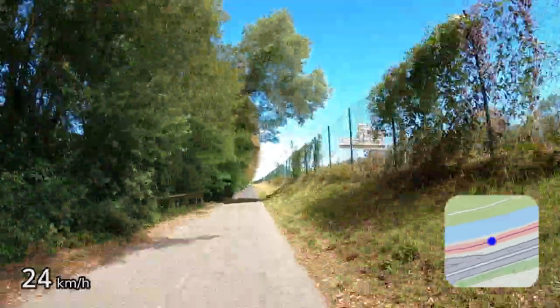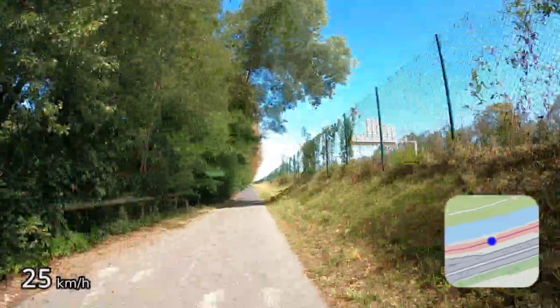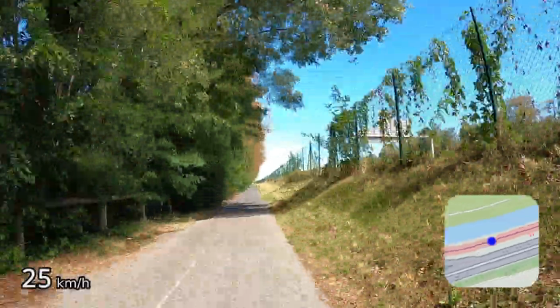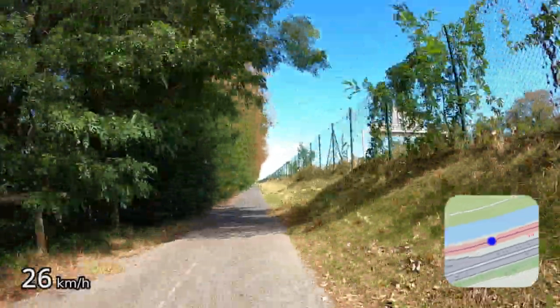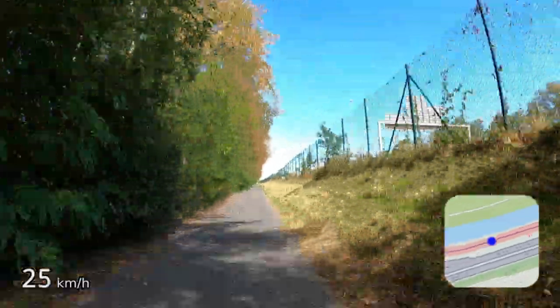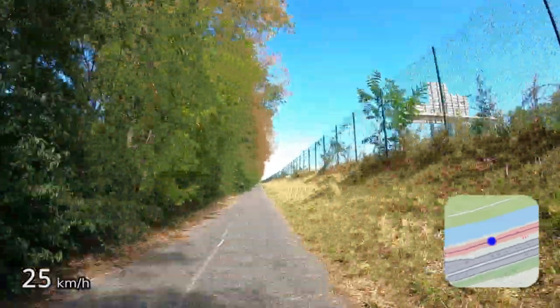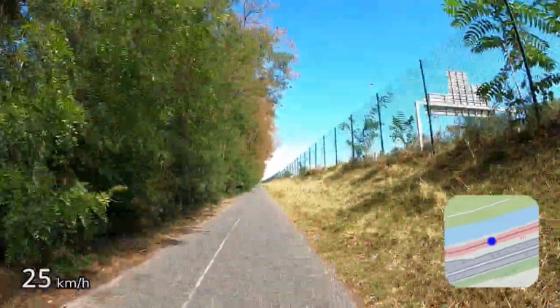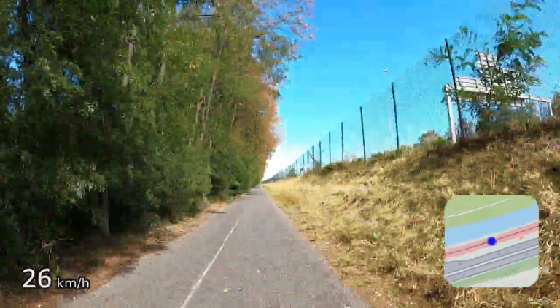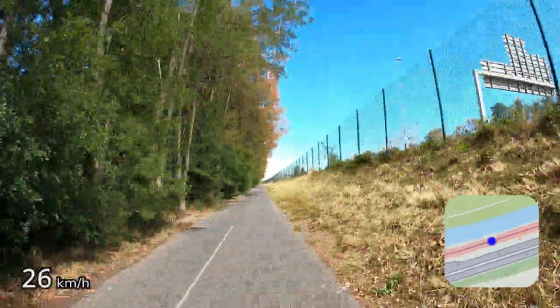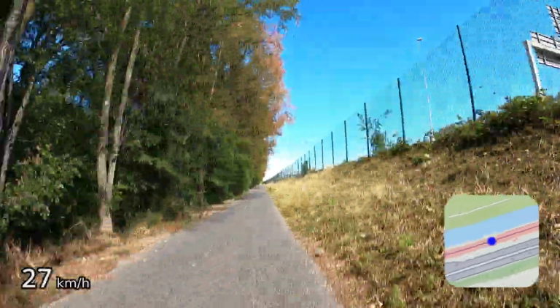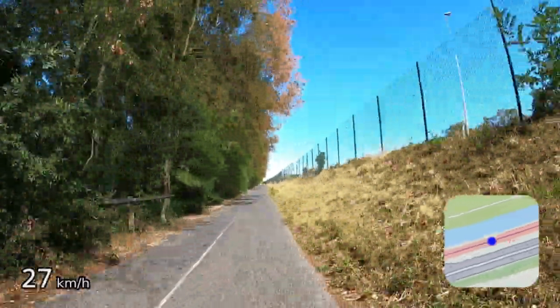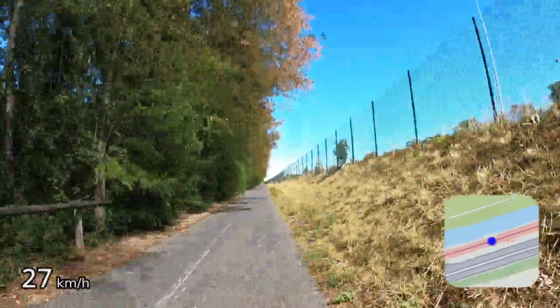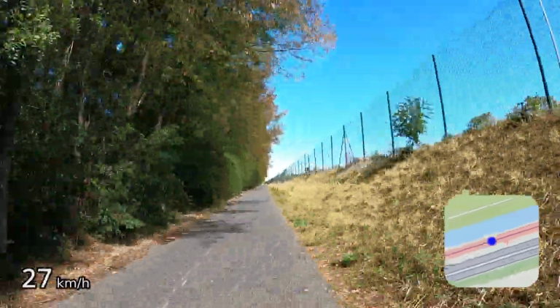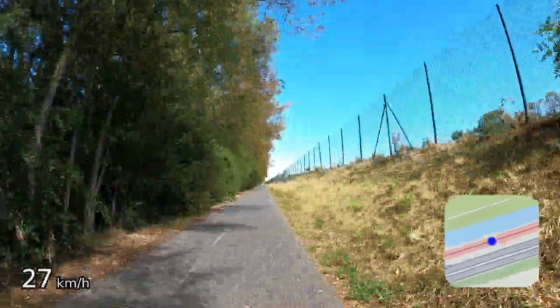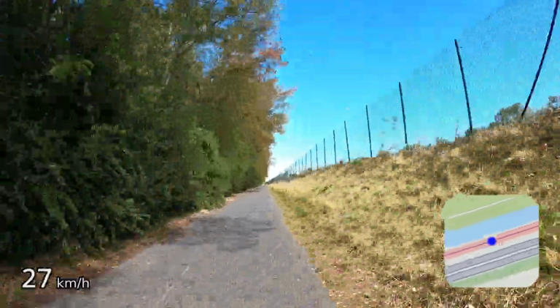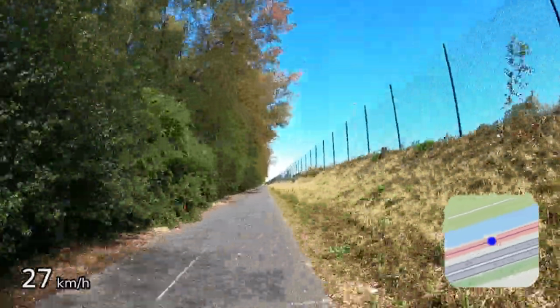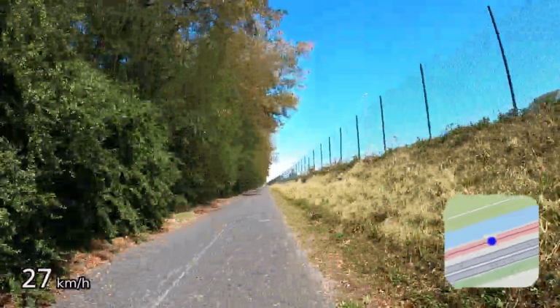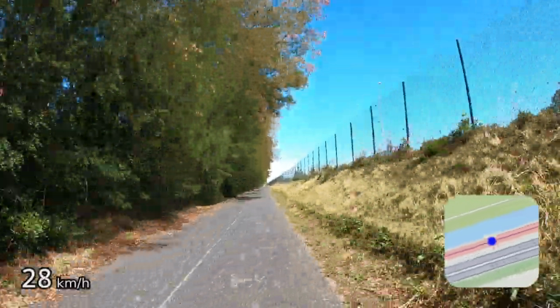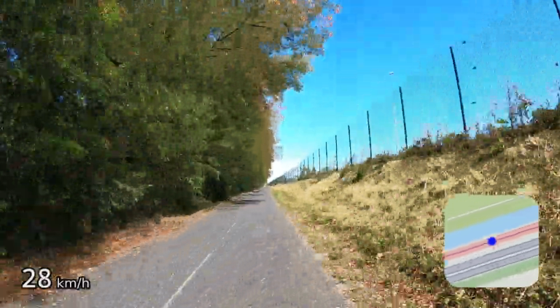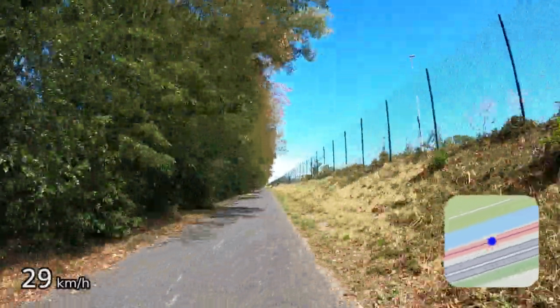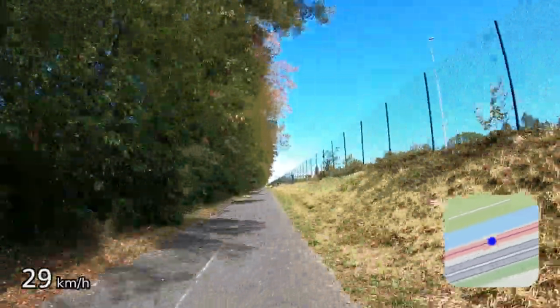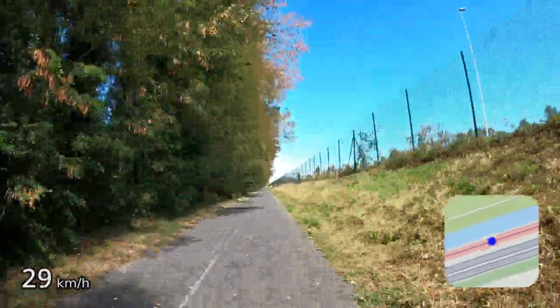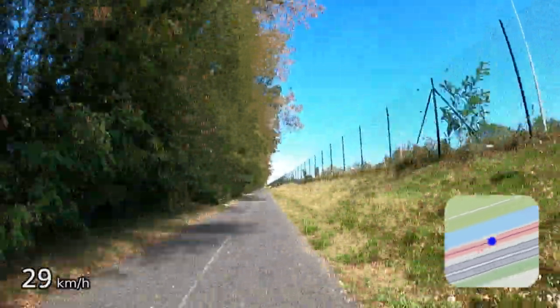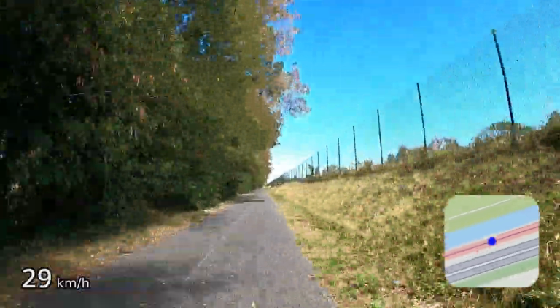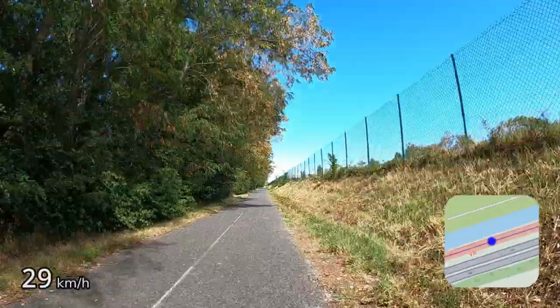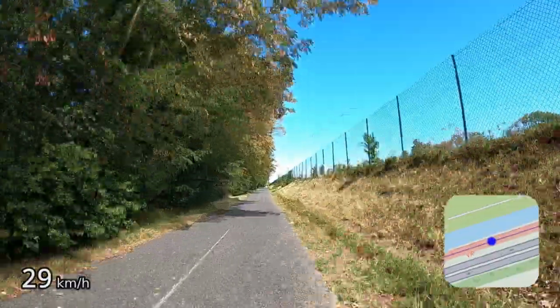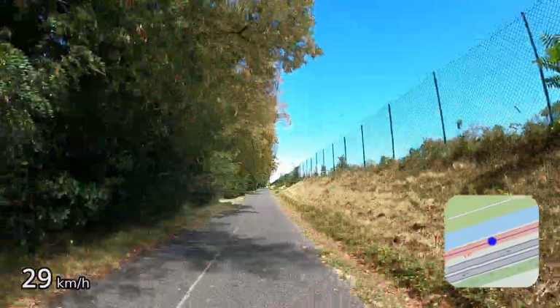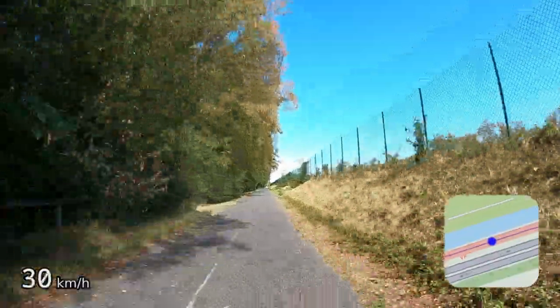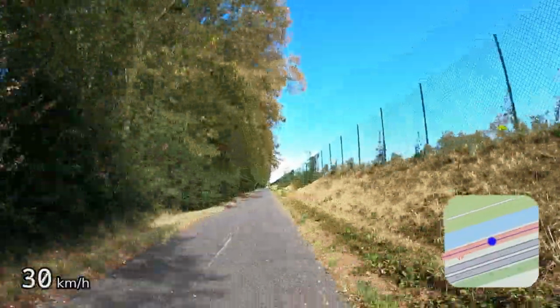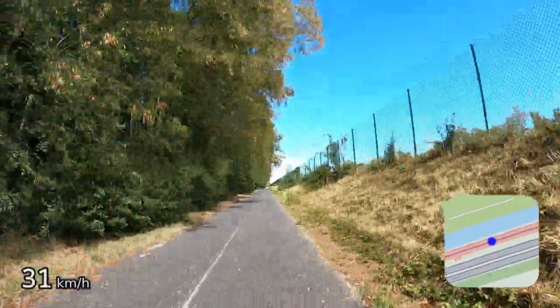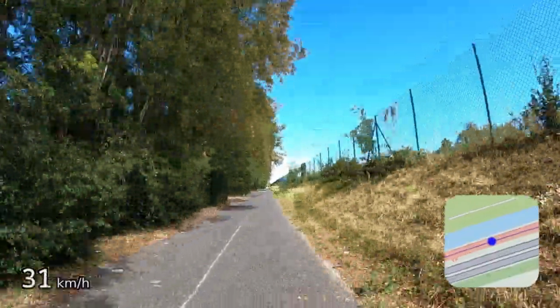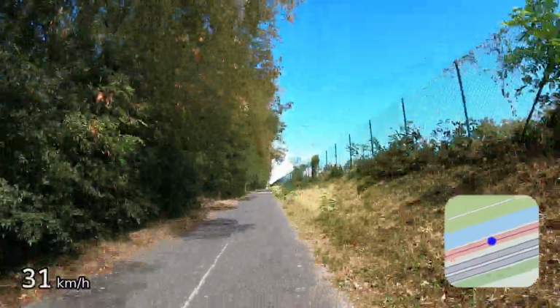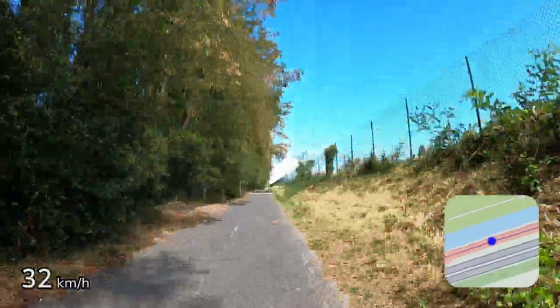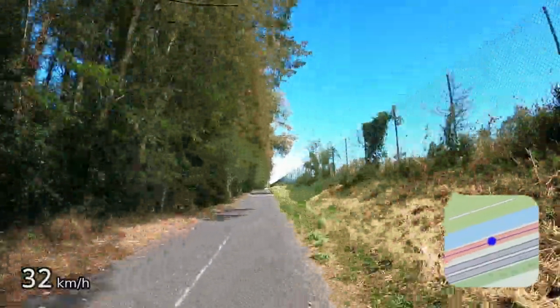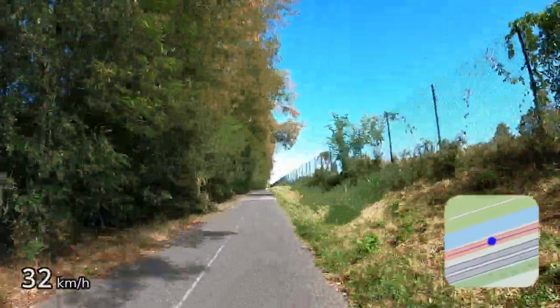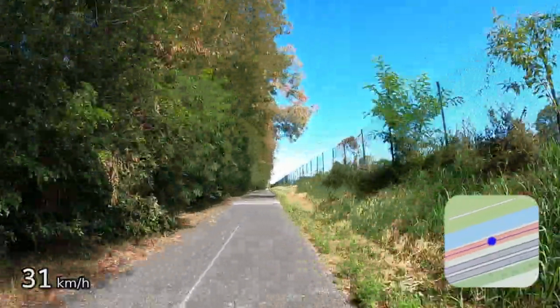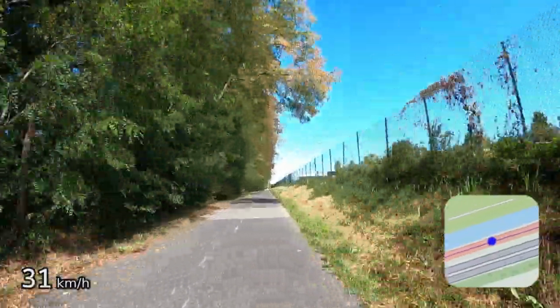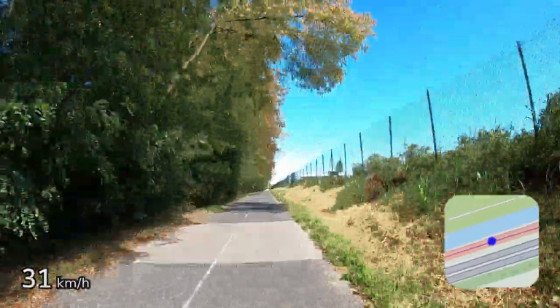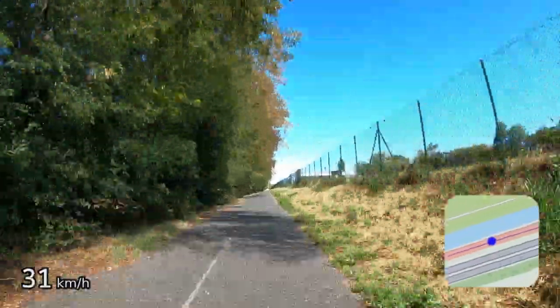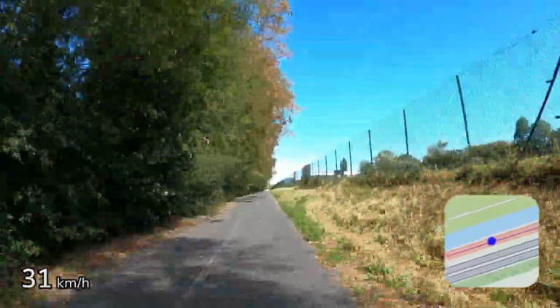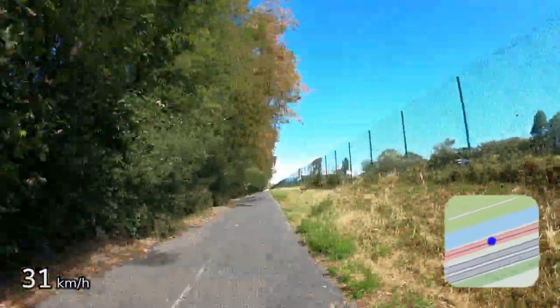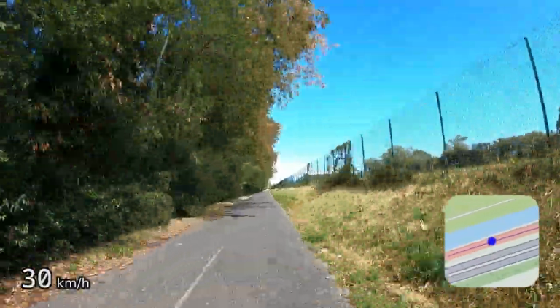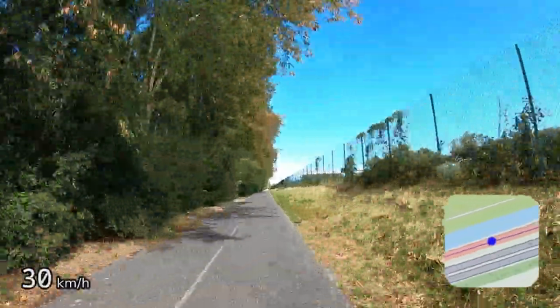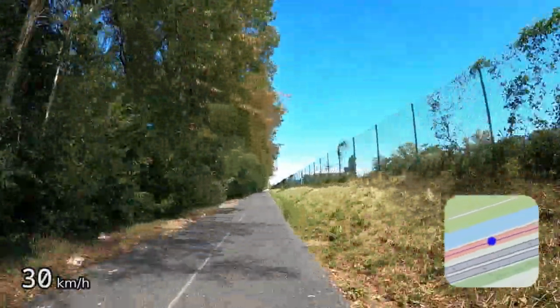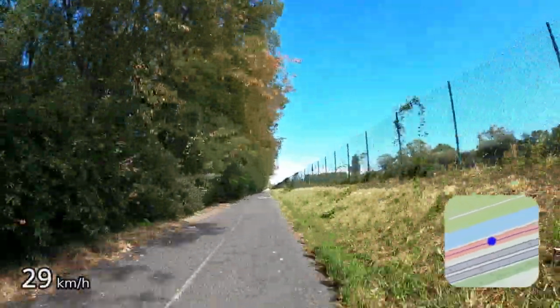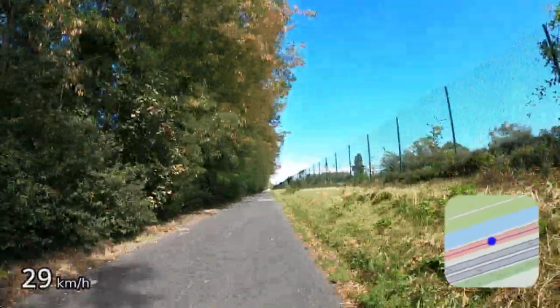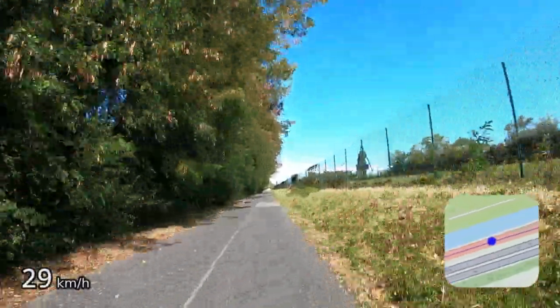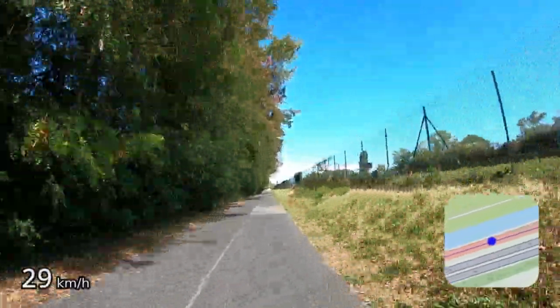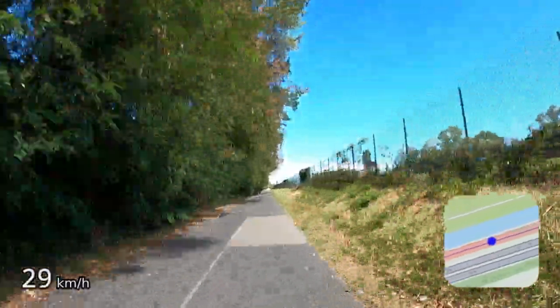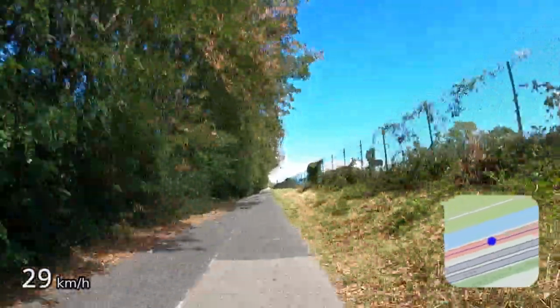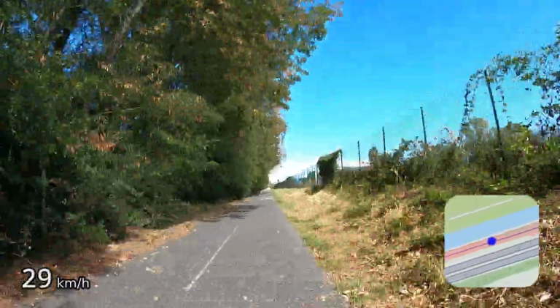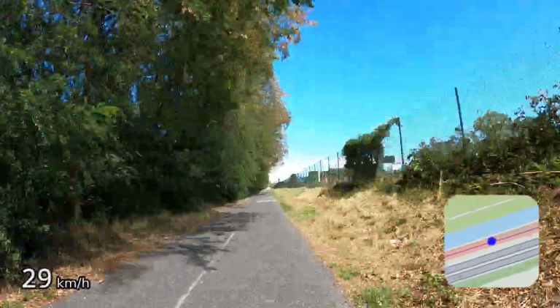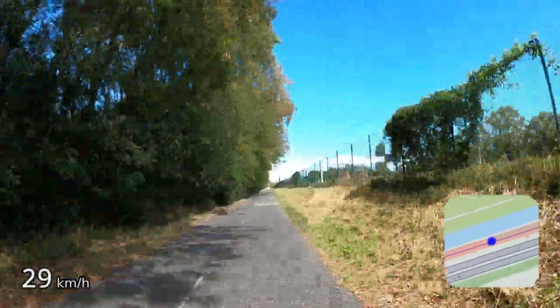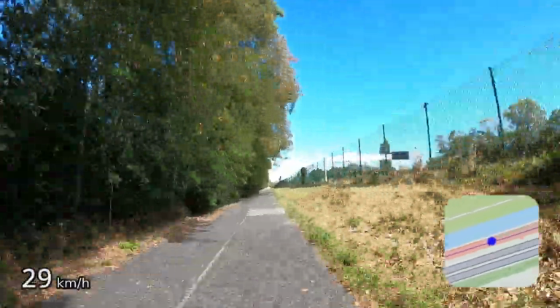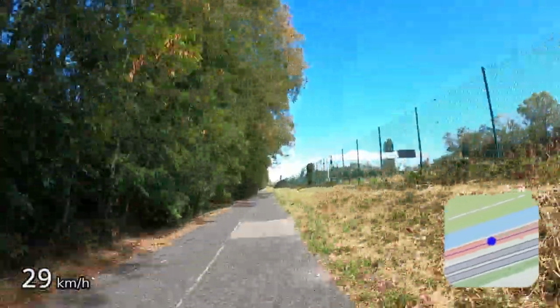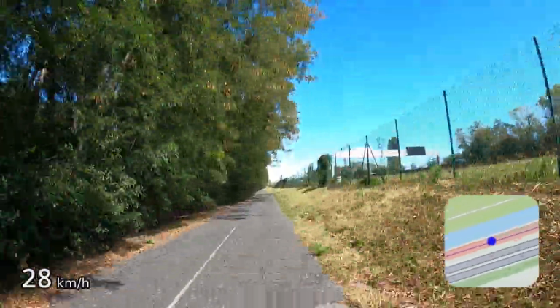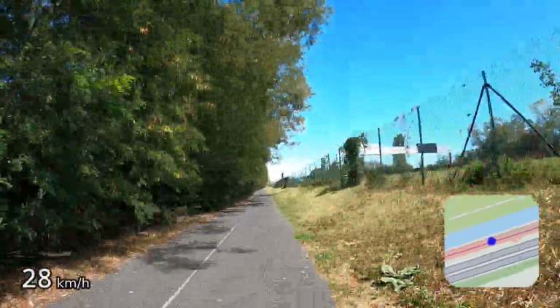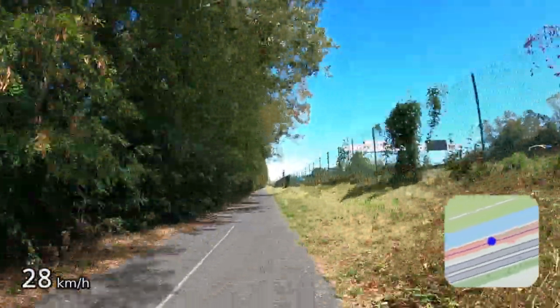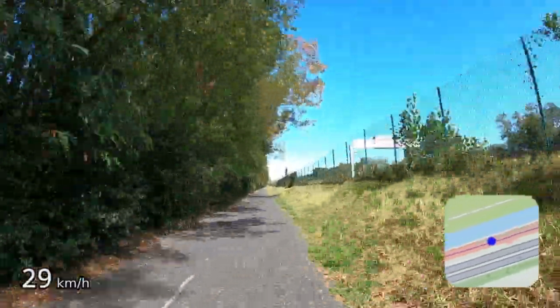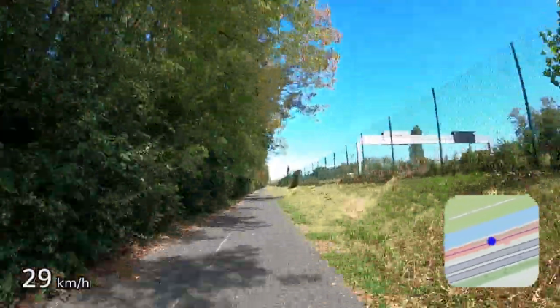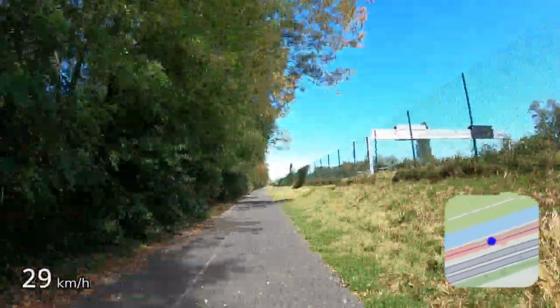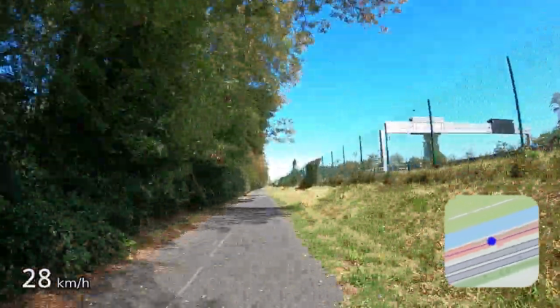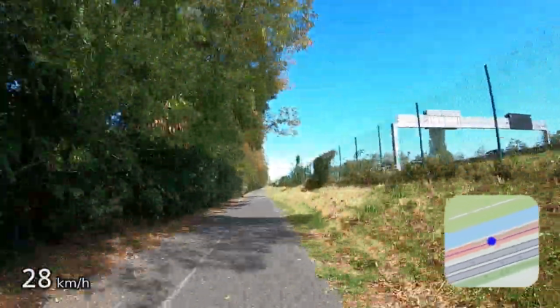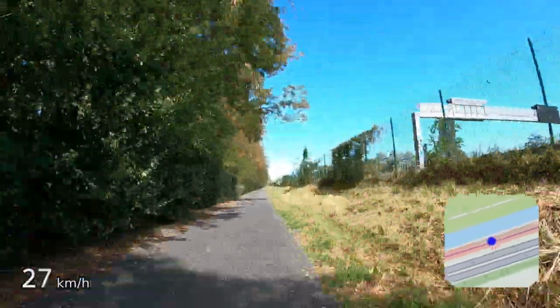There's a long straight bit here so it could be a good place to pick up some speed, but you have to watch out for some tree roots which make a few surprise bumps in the tarmac.